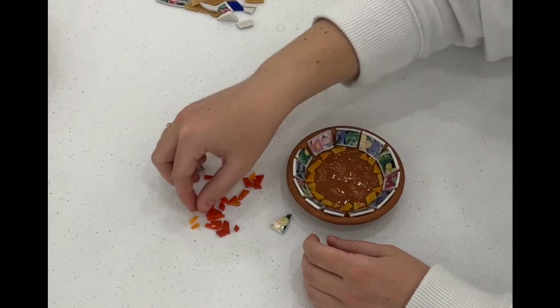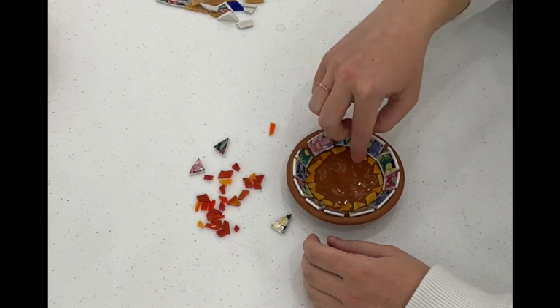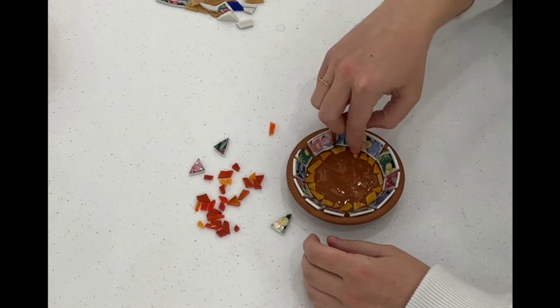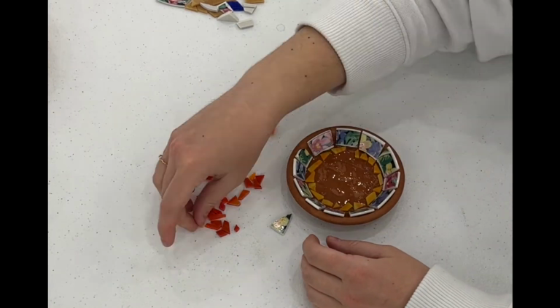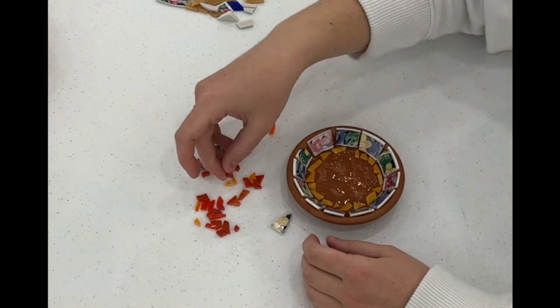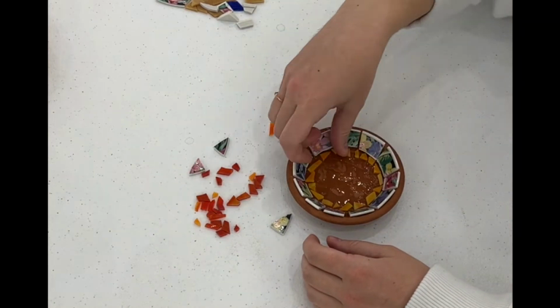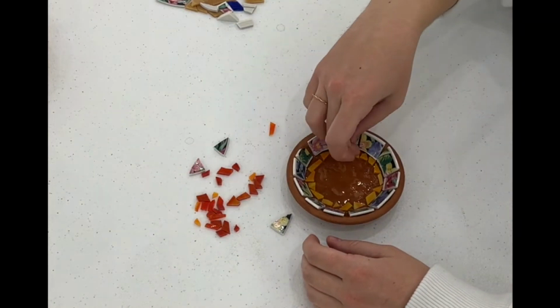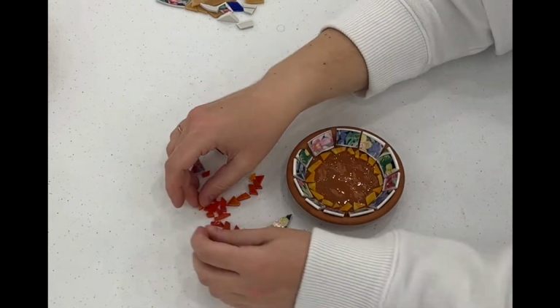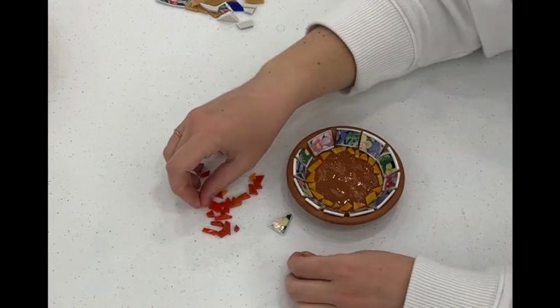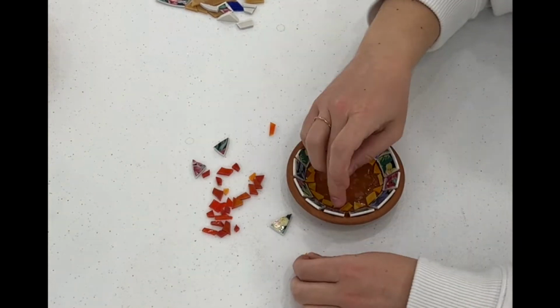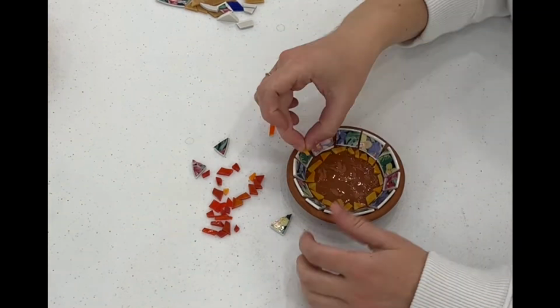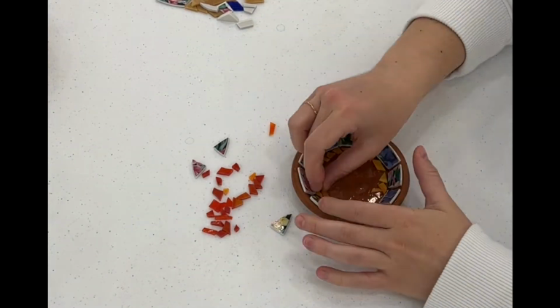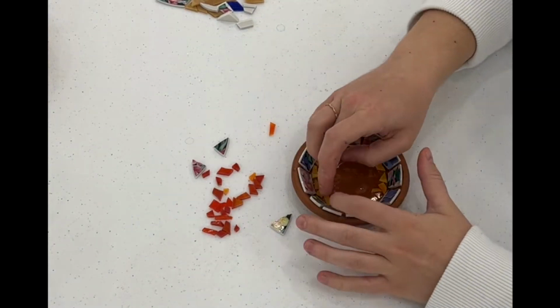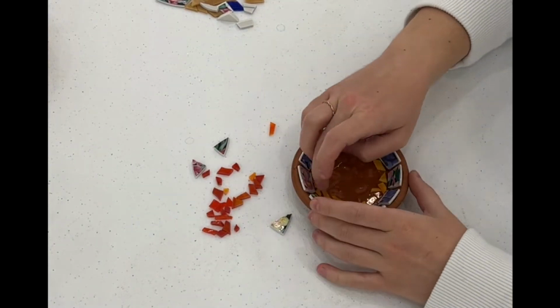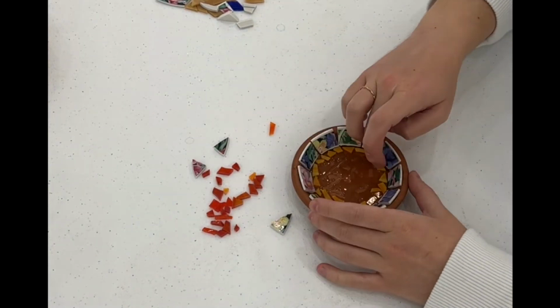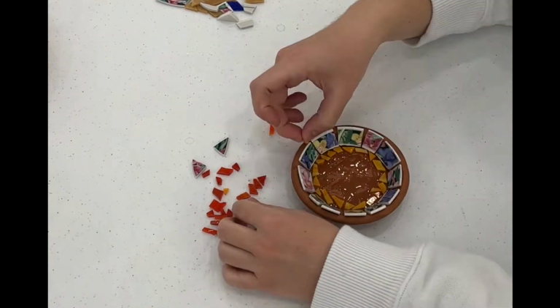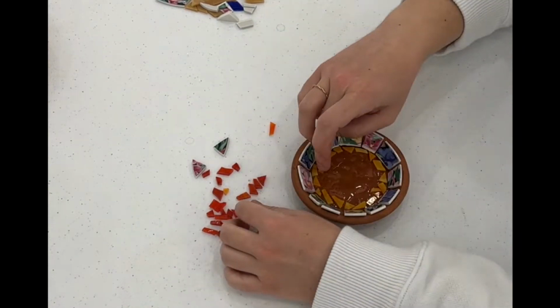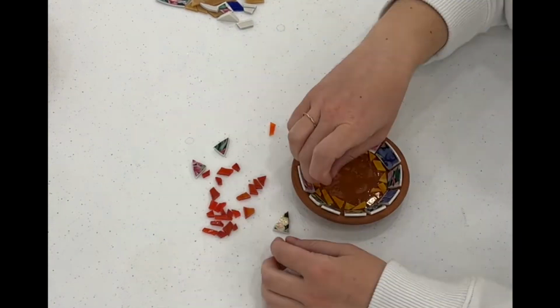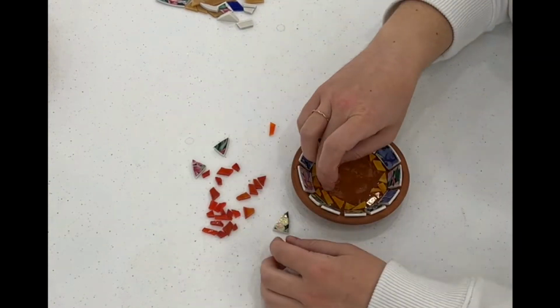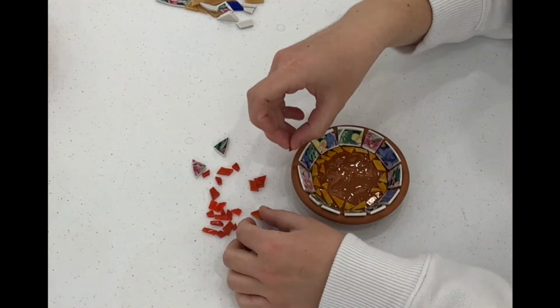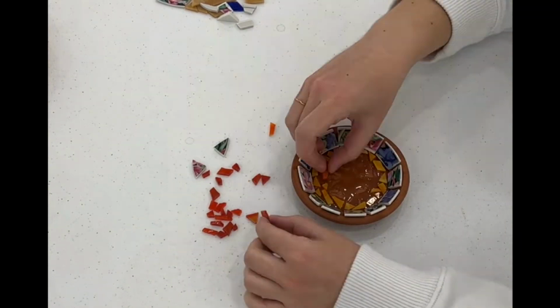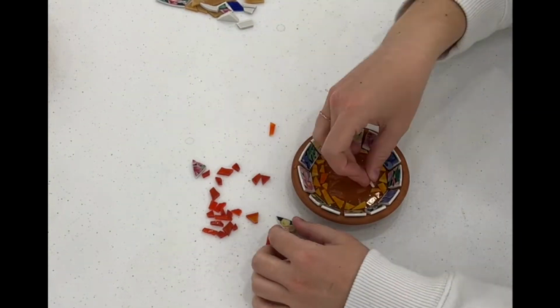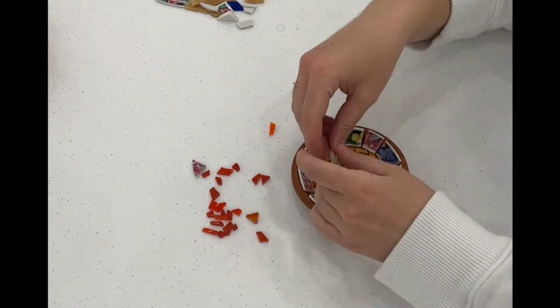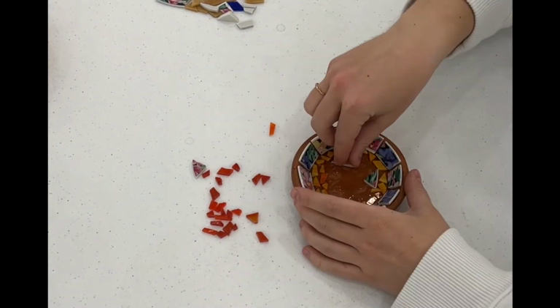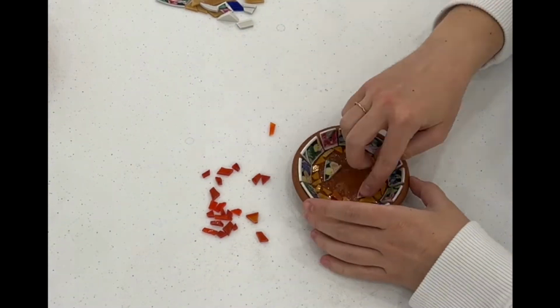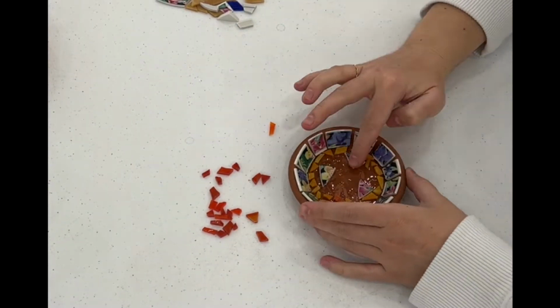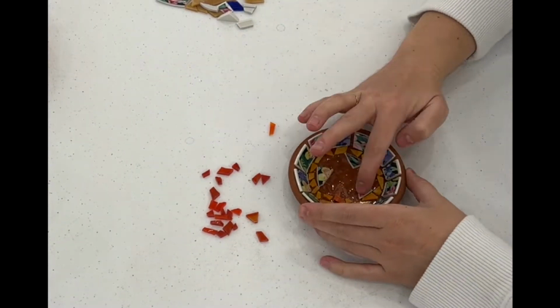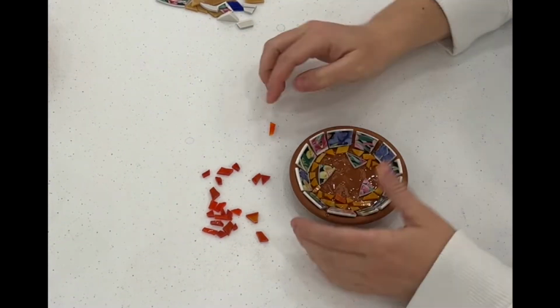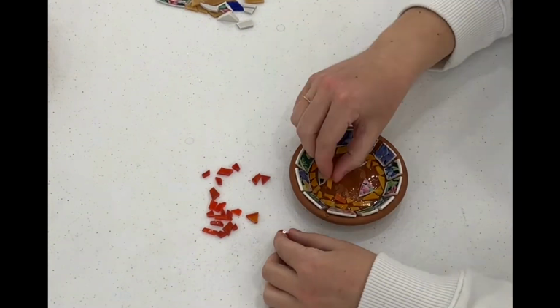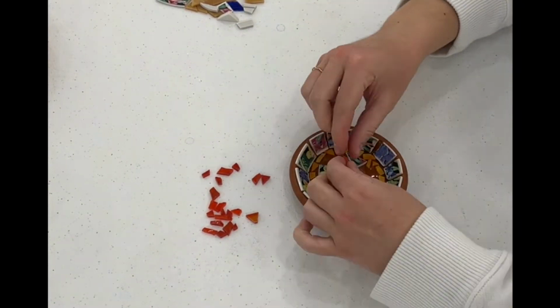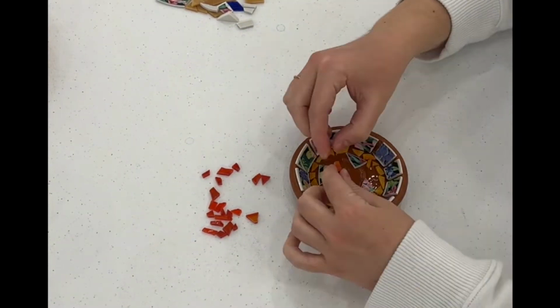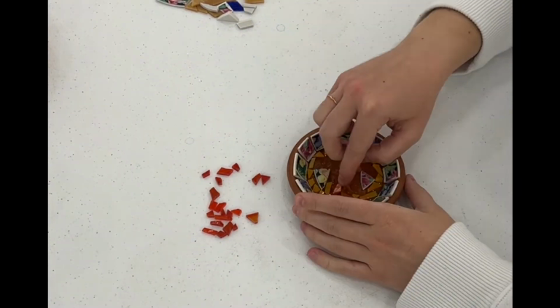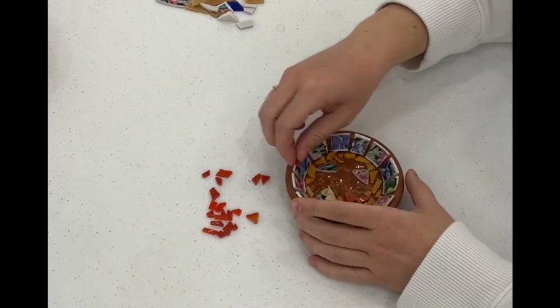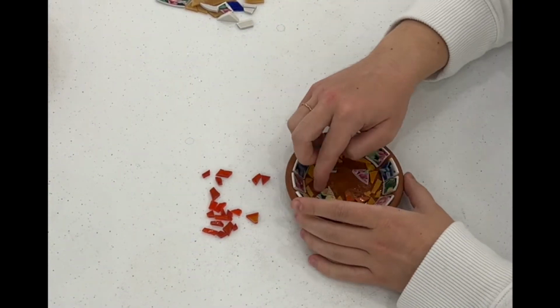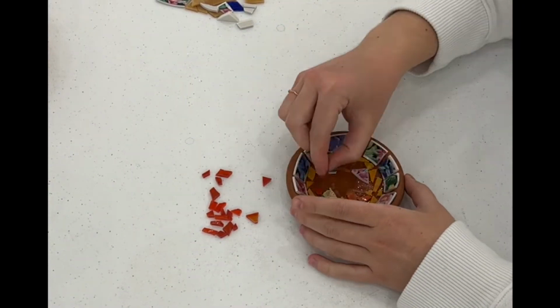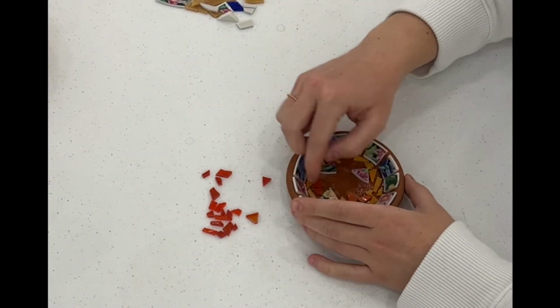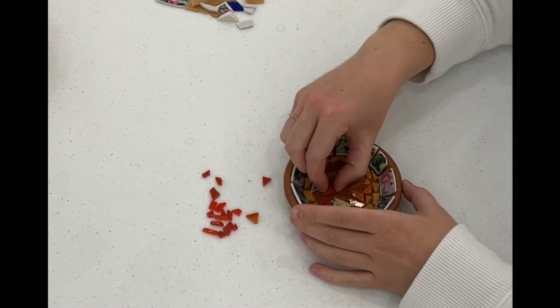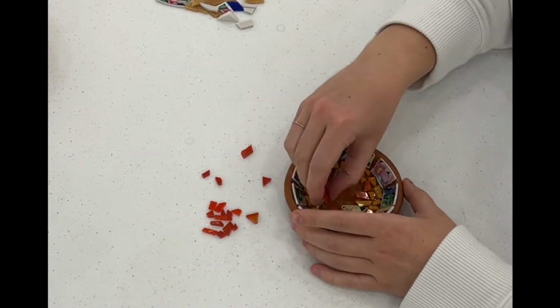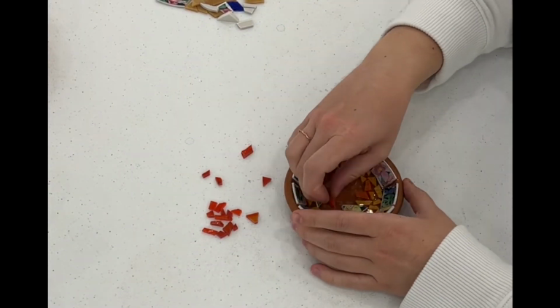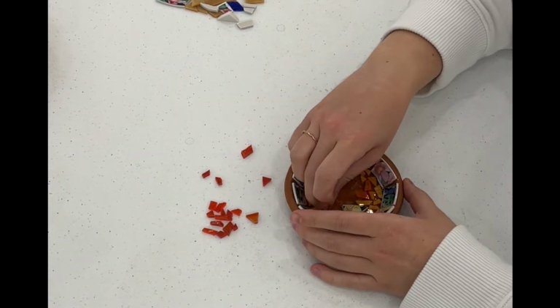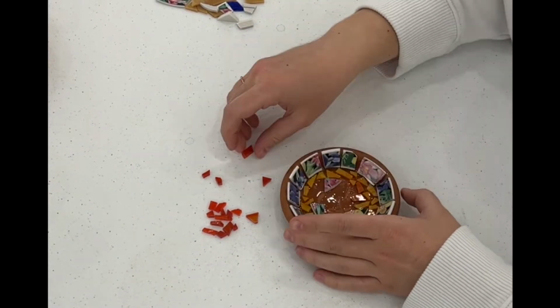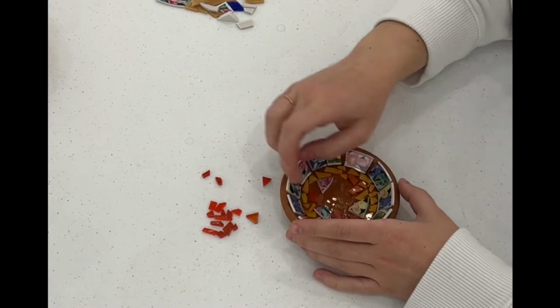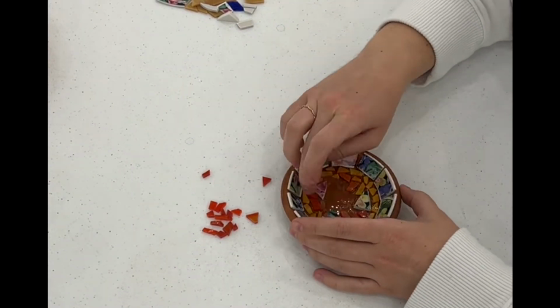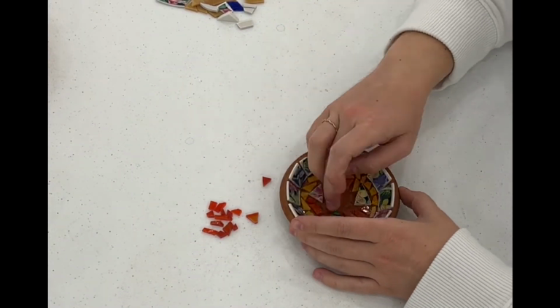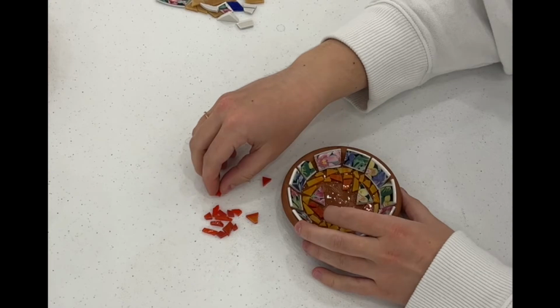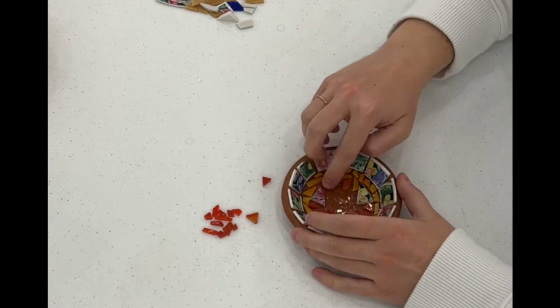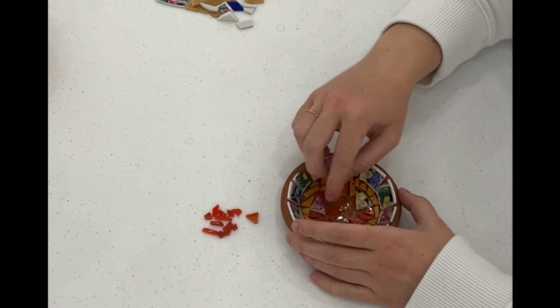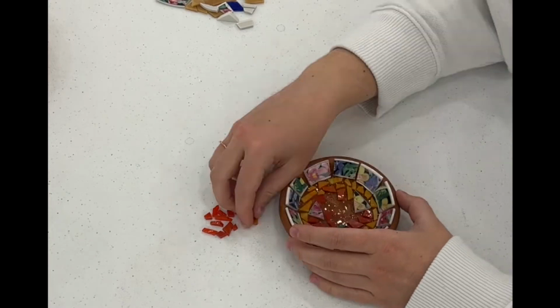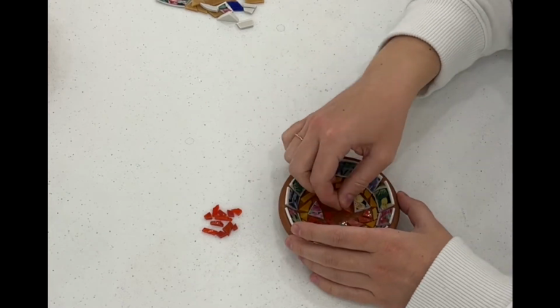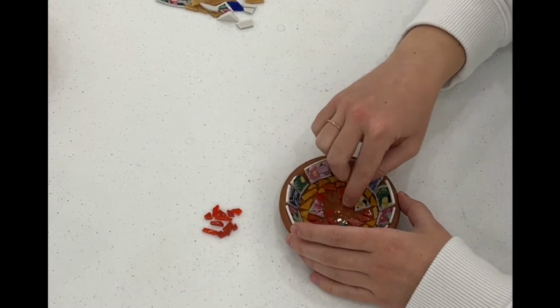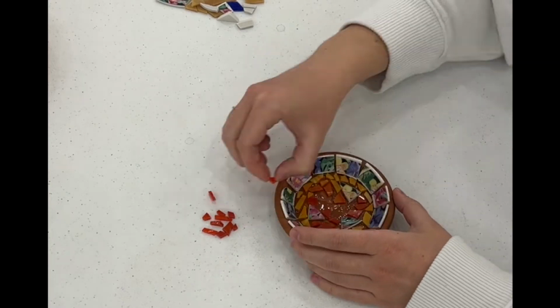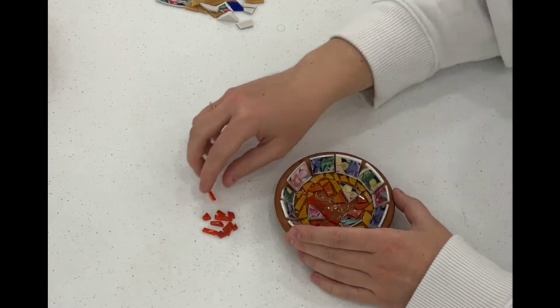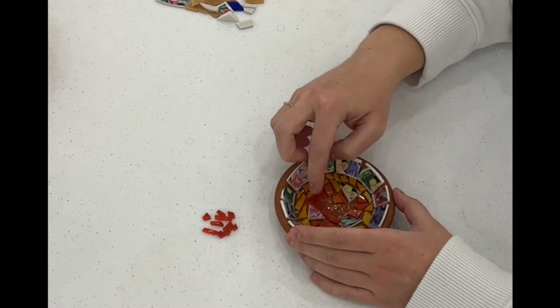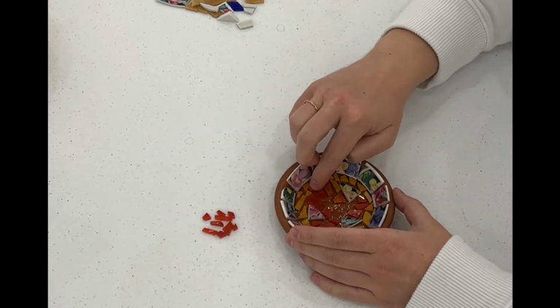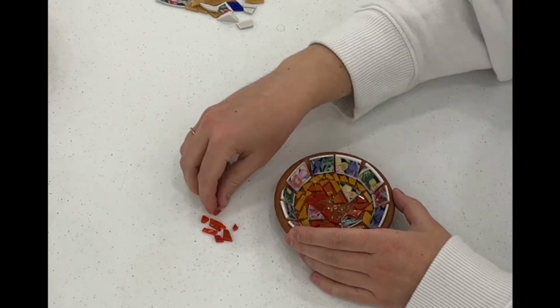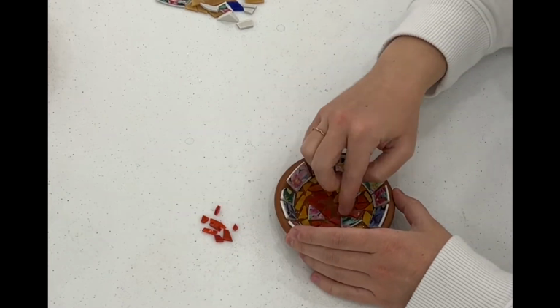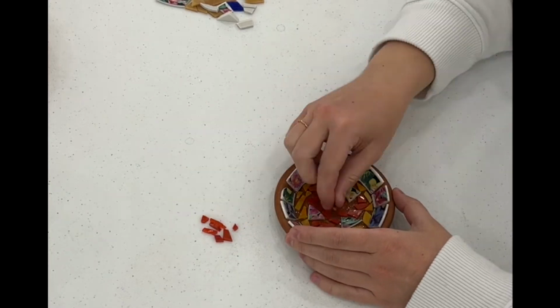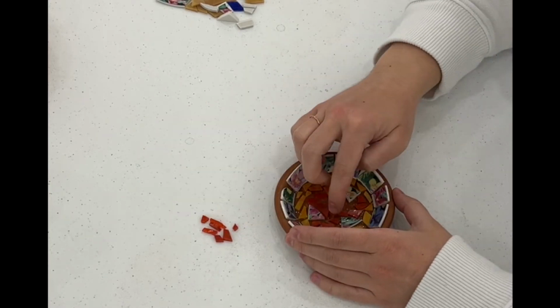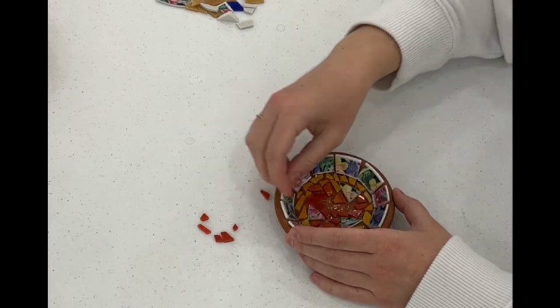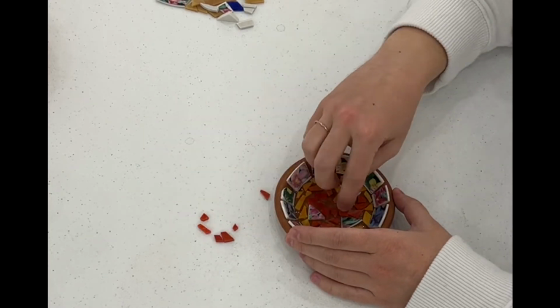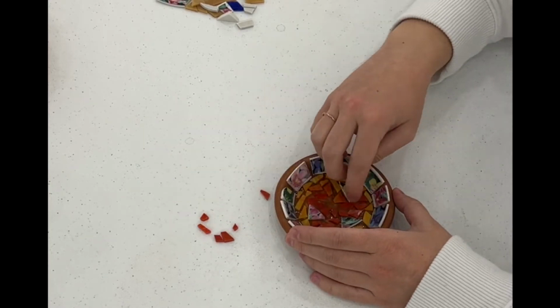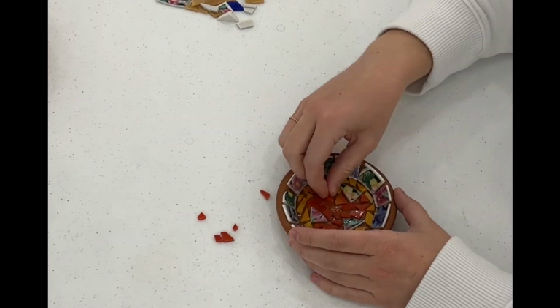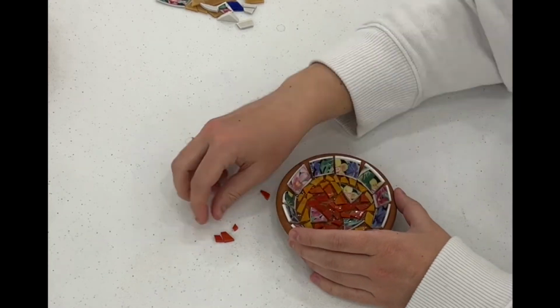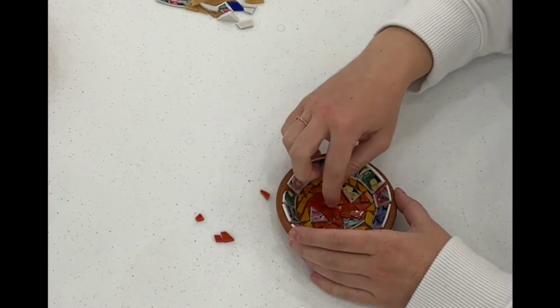I didn't need to use this much glue because this is a strong adhesive, but if you use a PVA glue make sure to use a healthy amount.